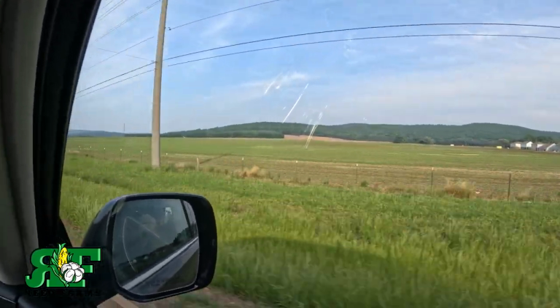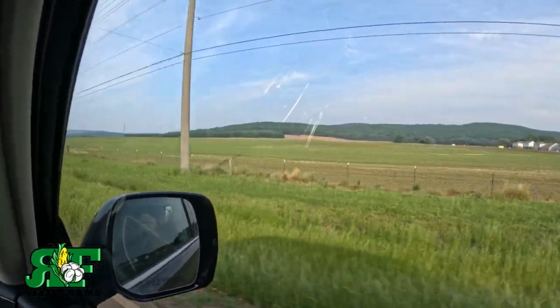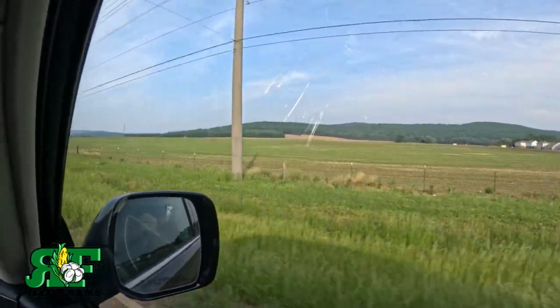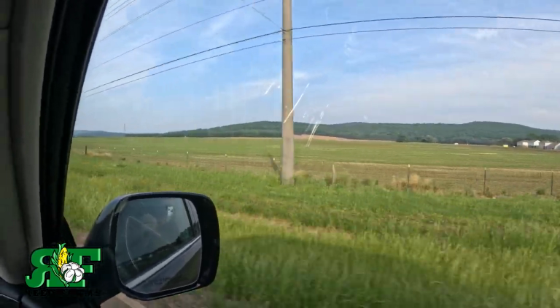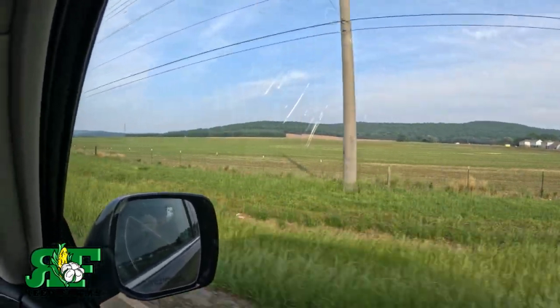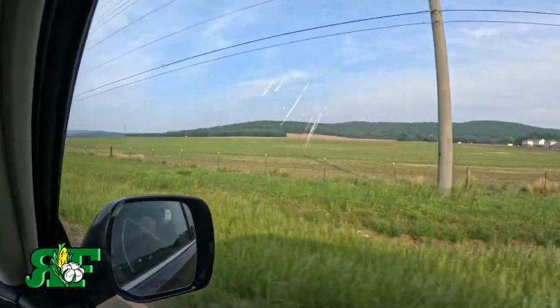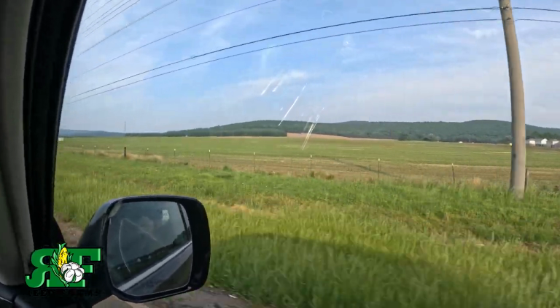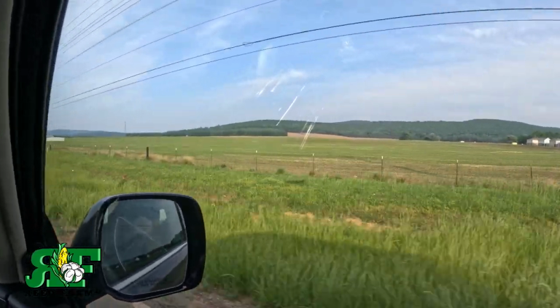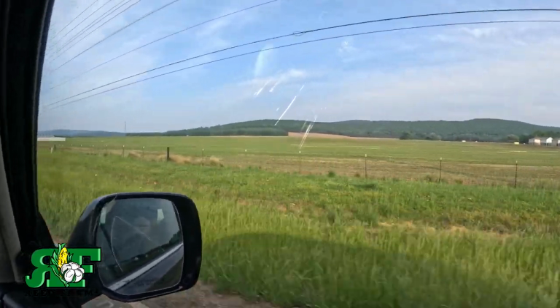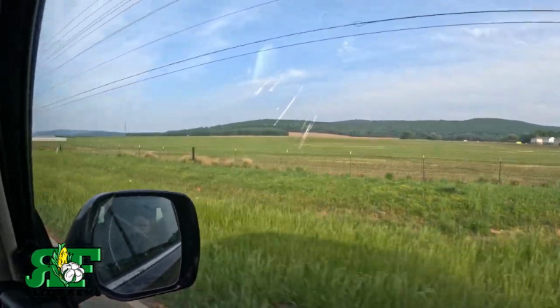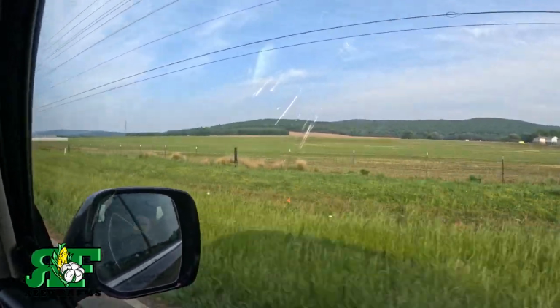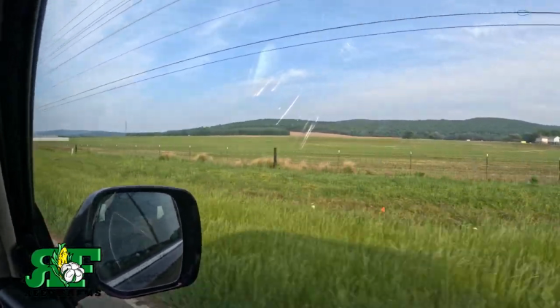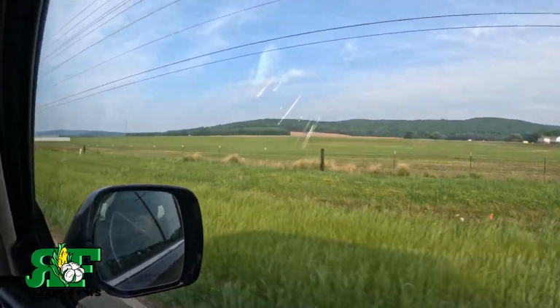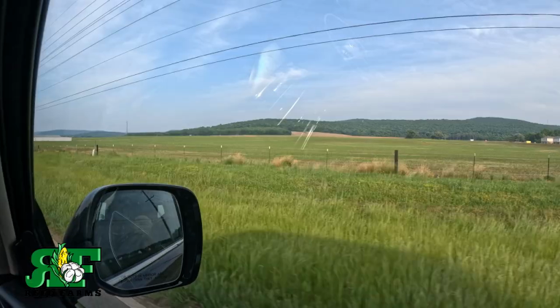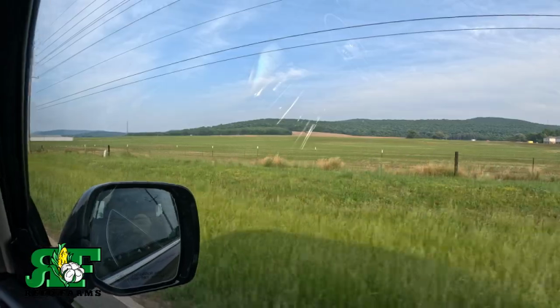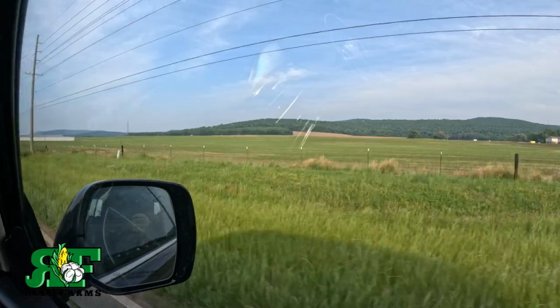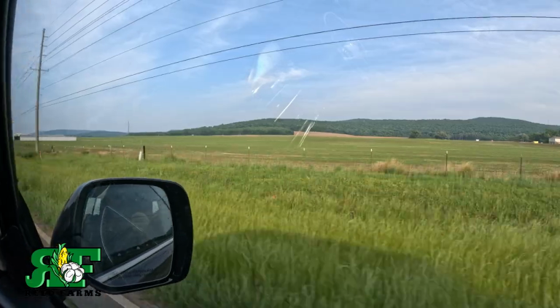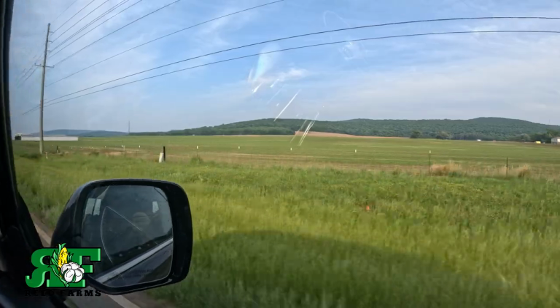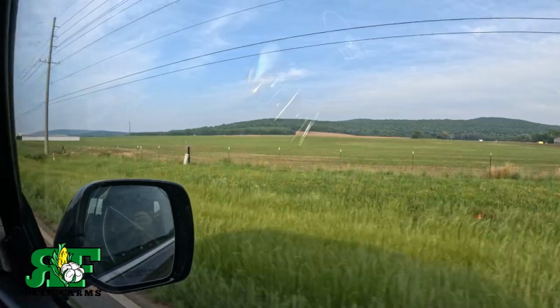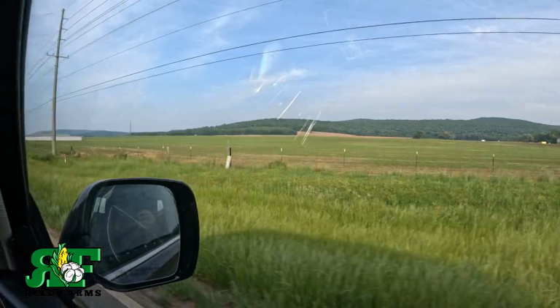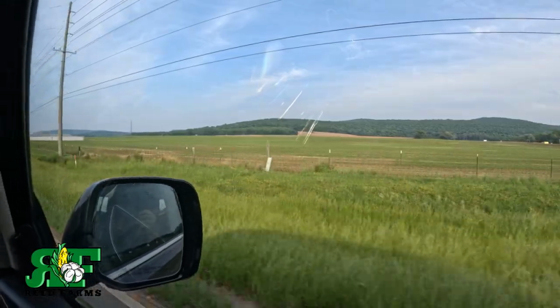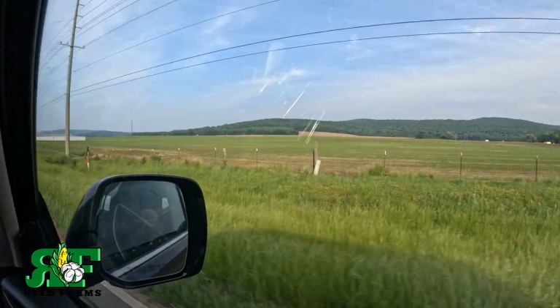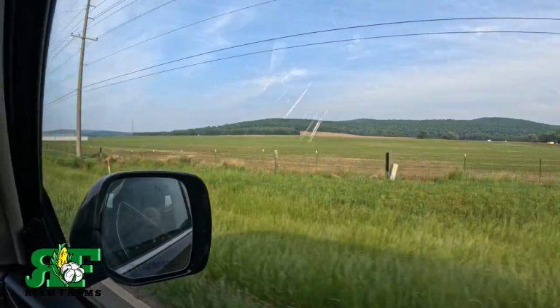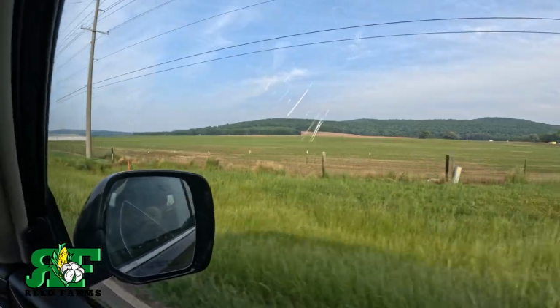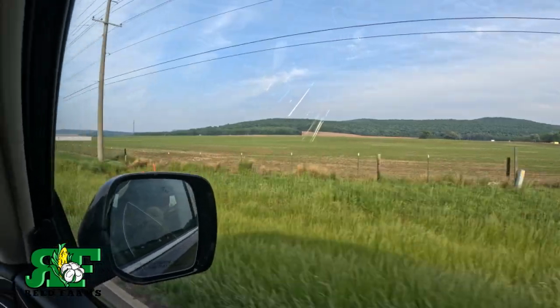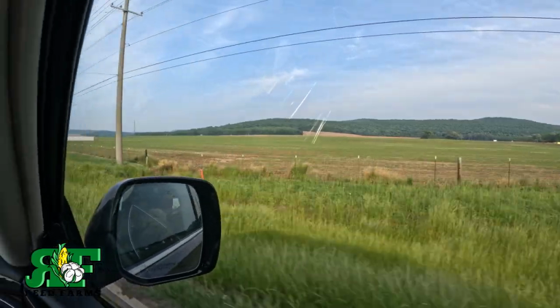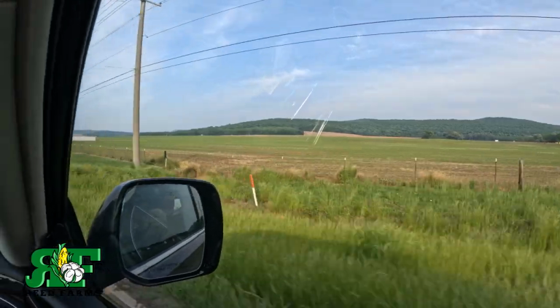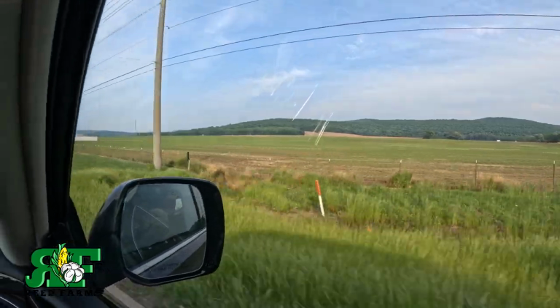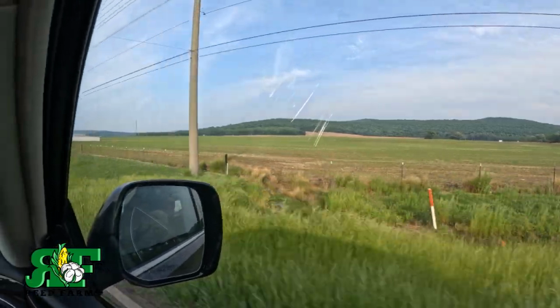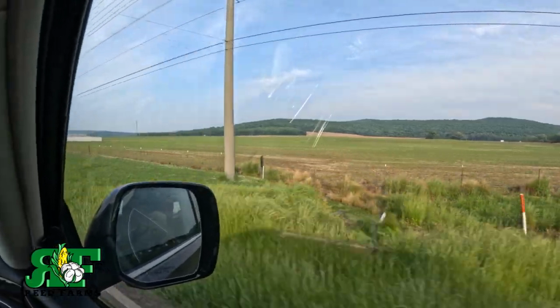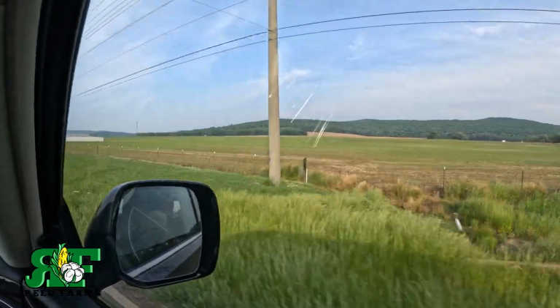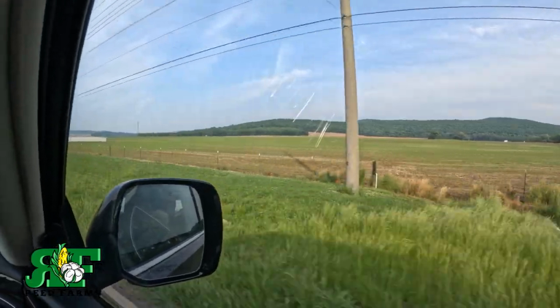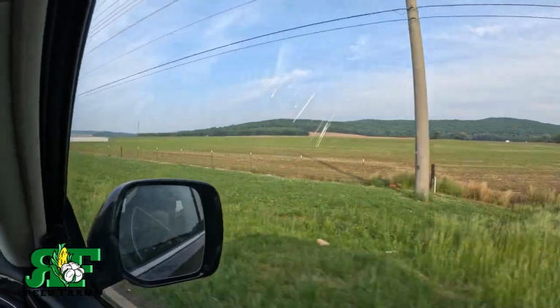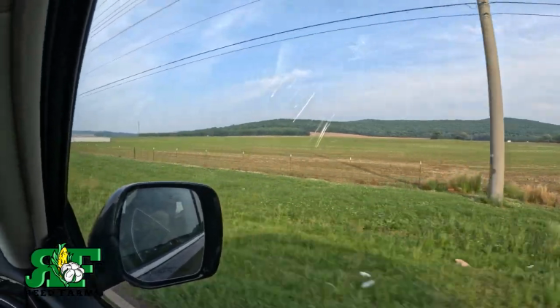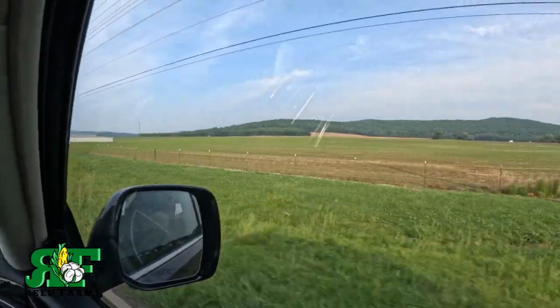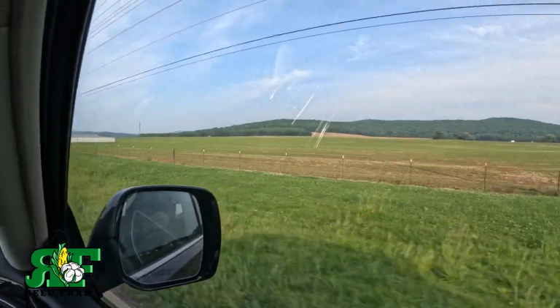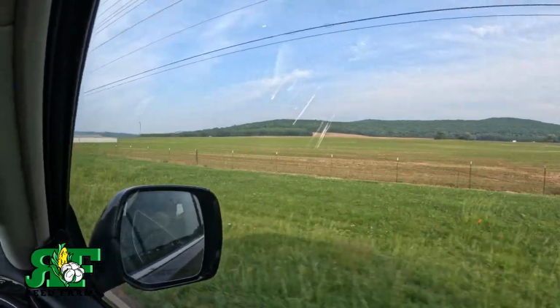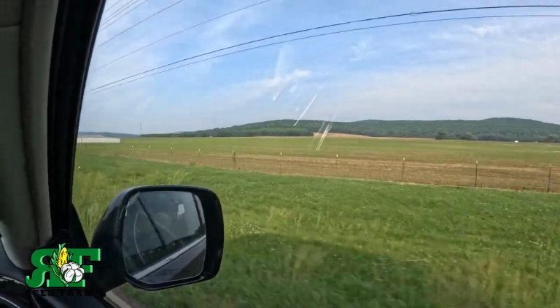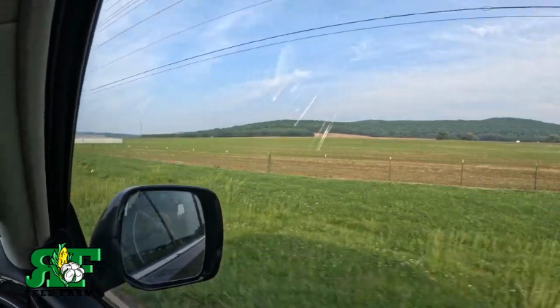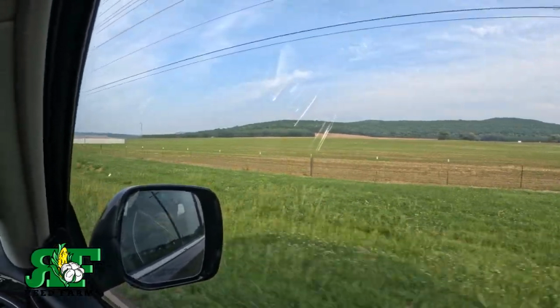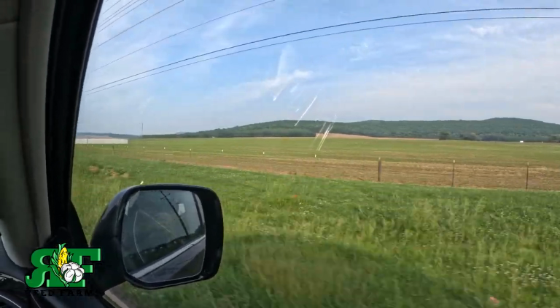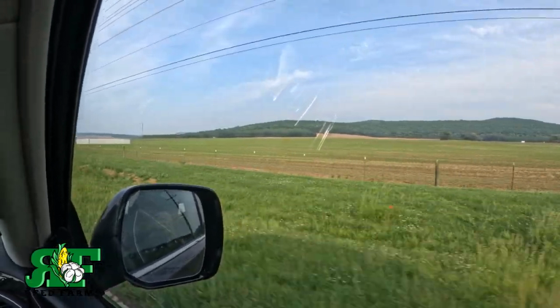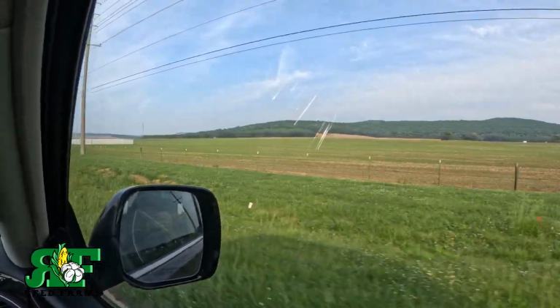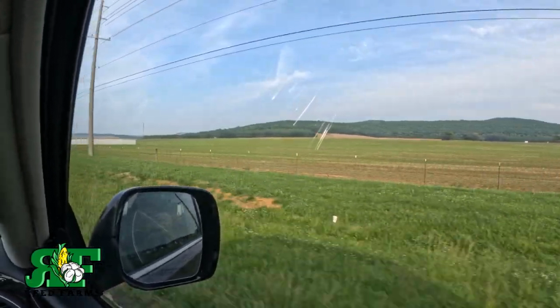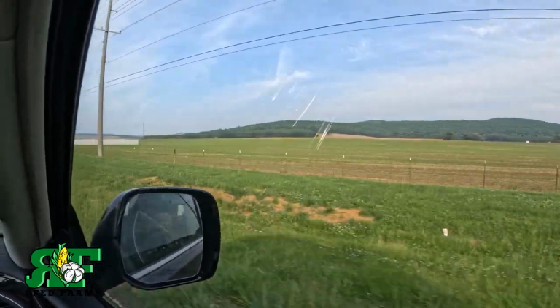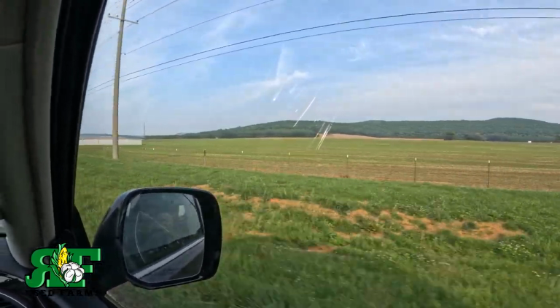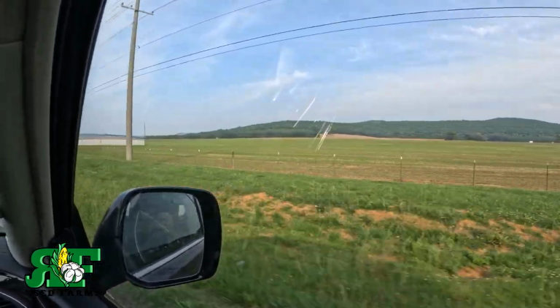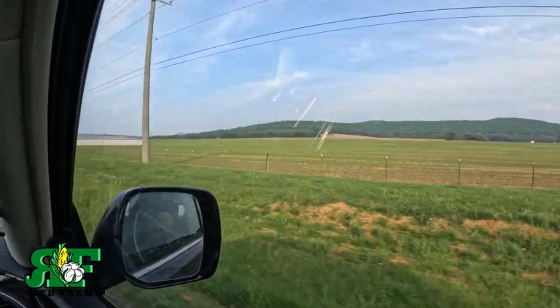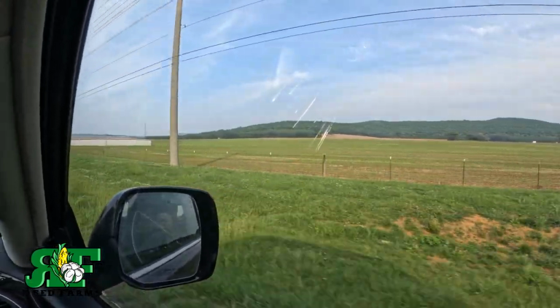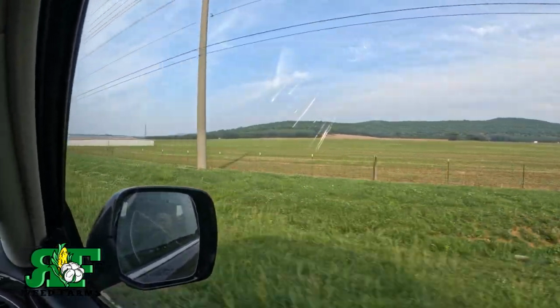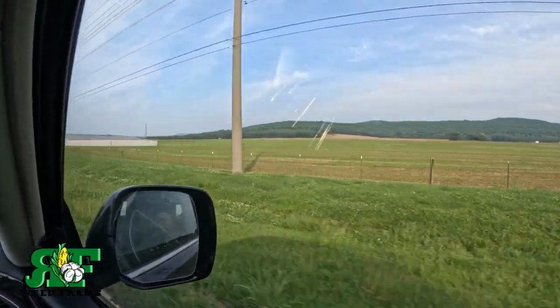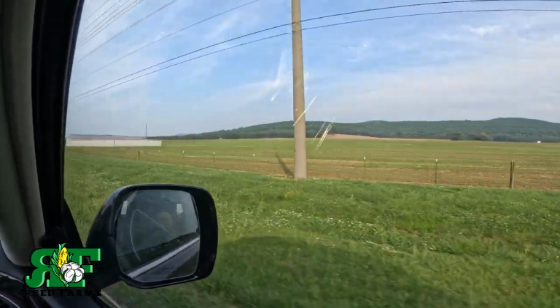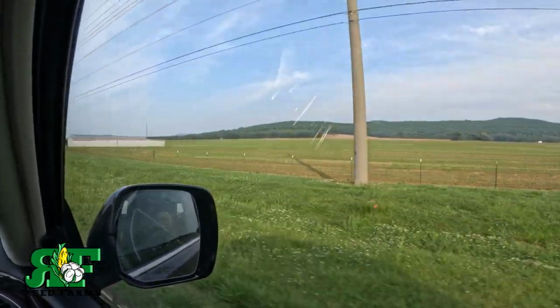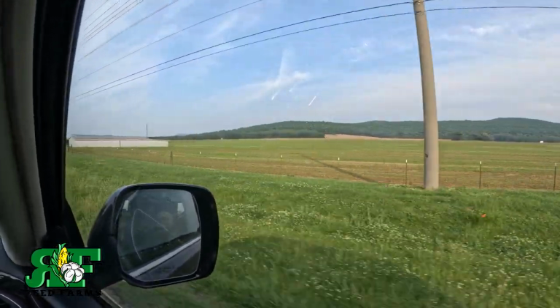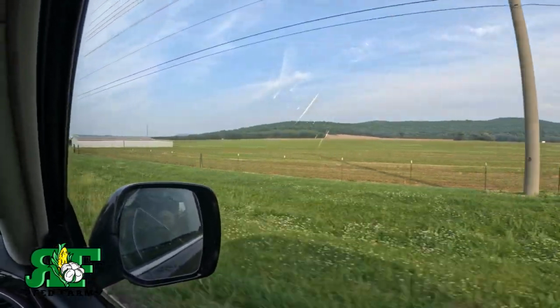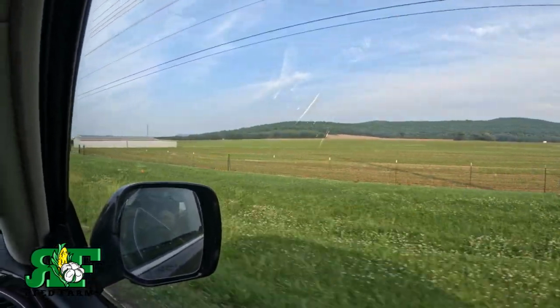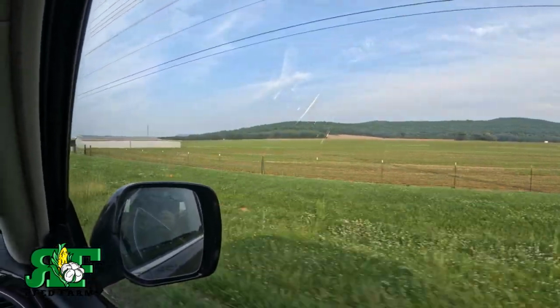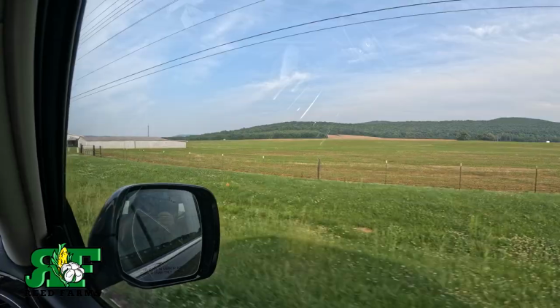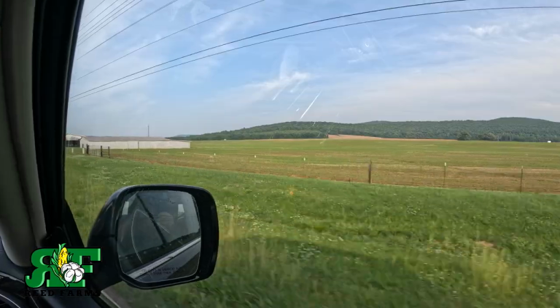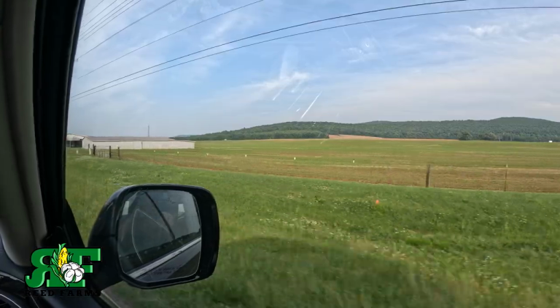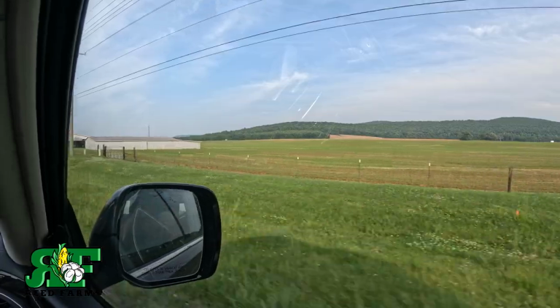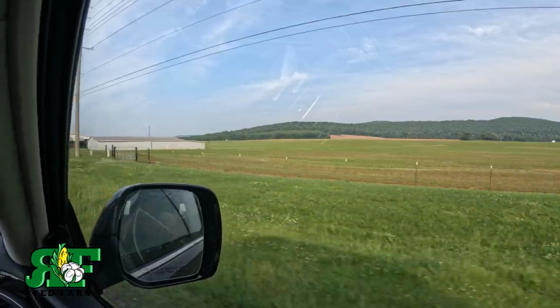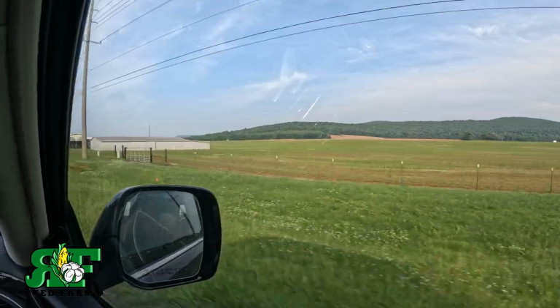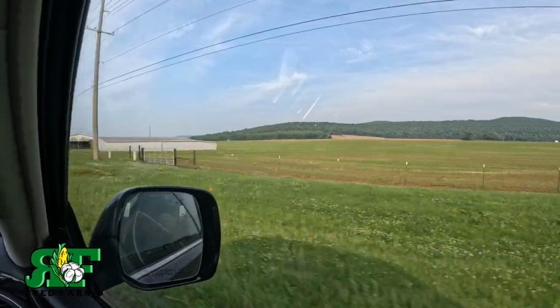We're just wide open farmland here in New Market, Alabama.